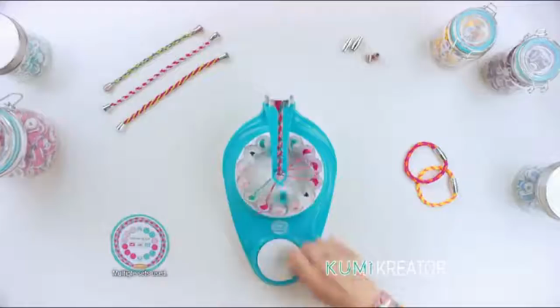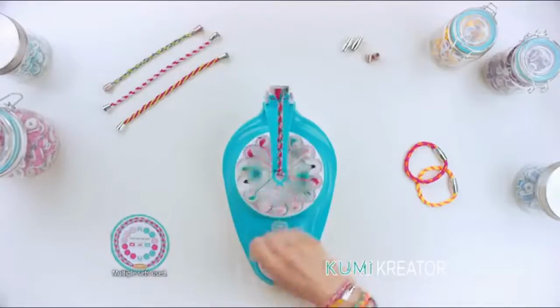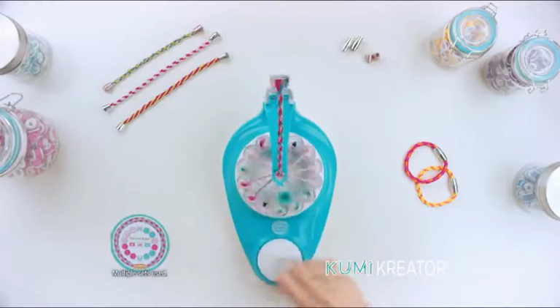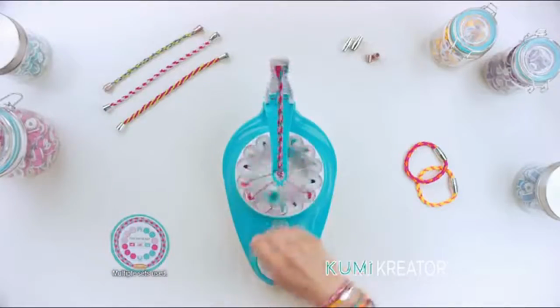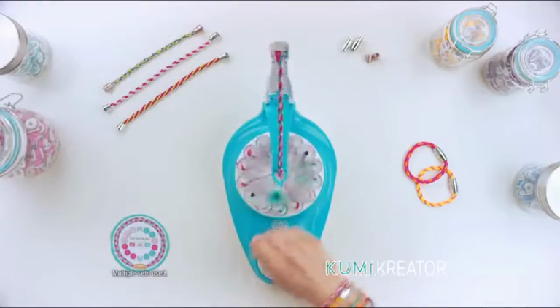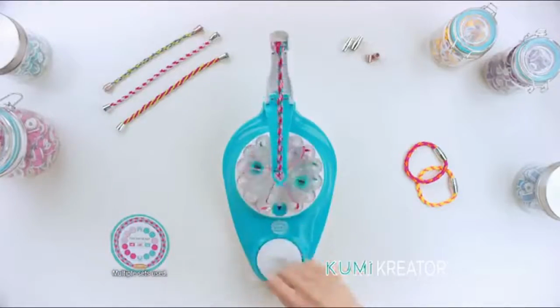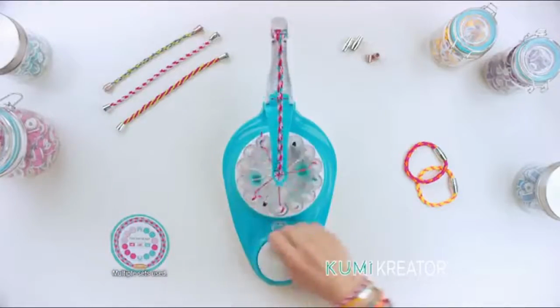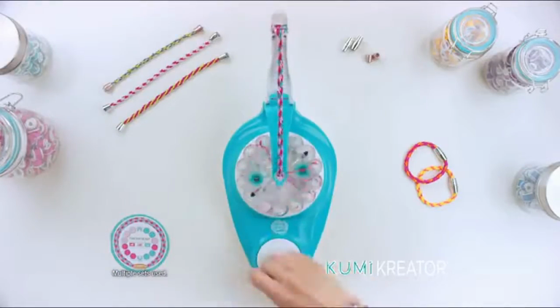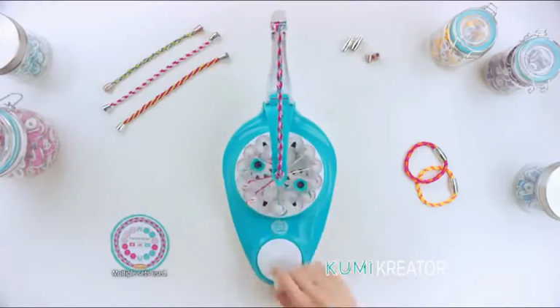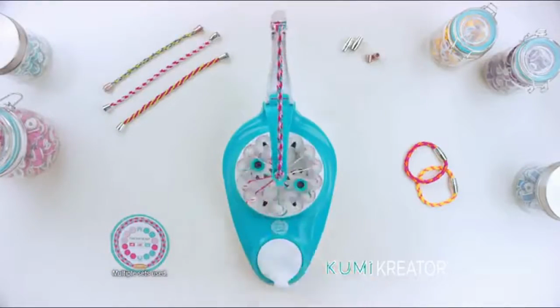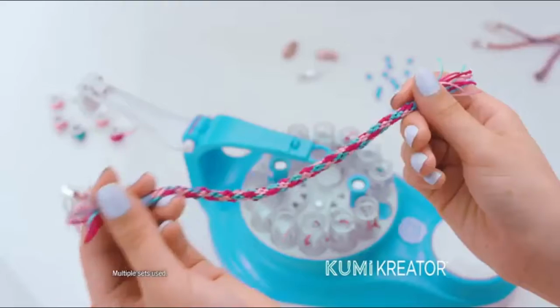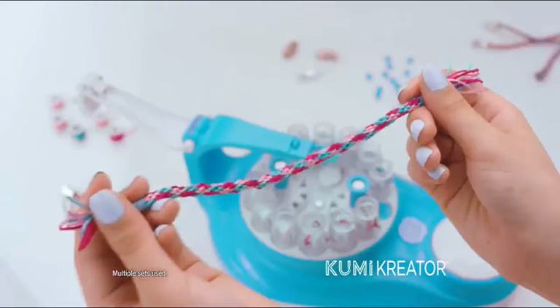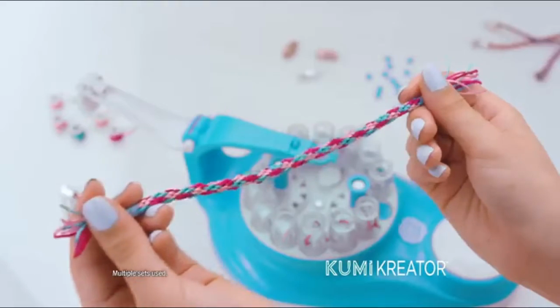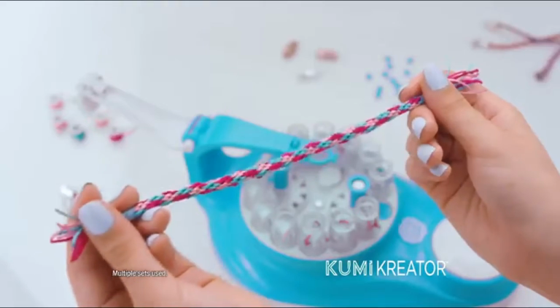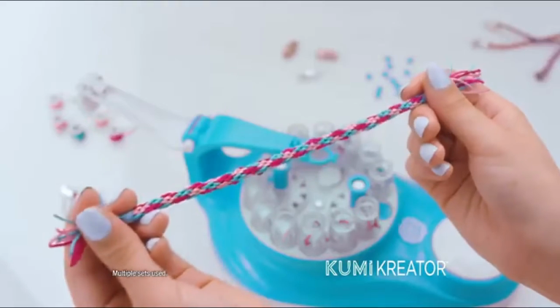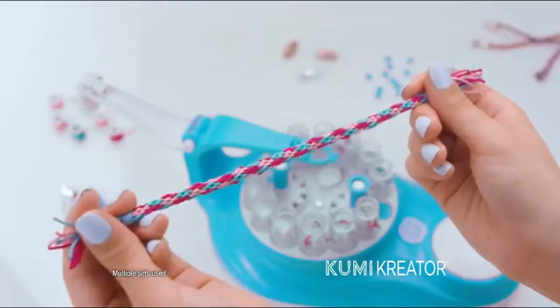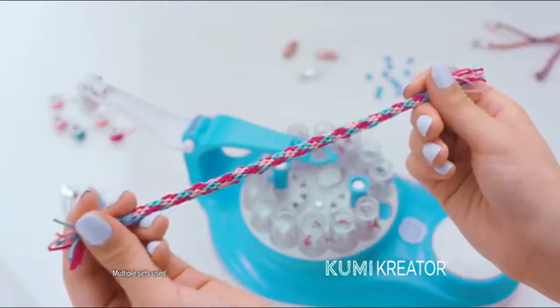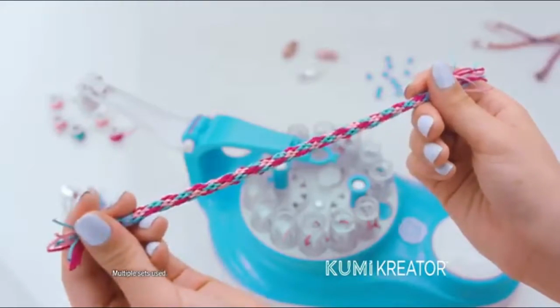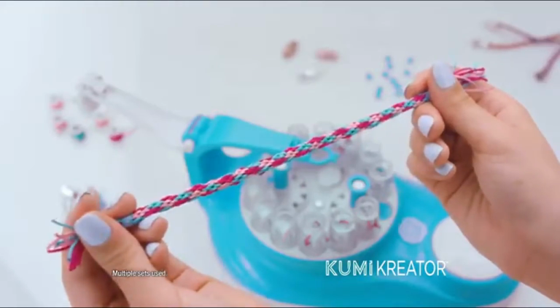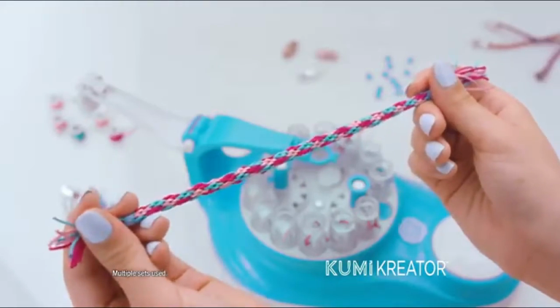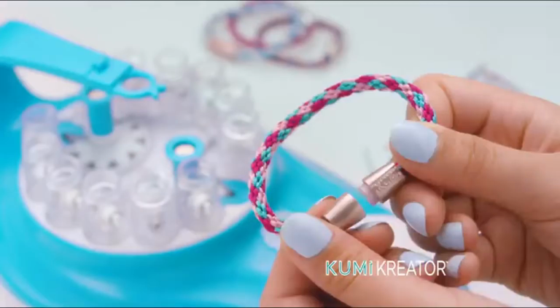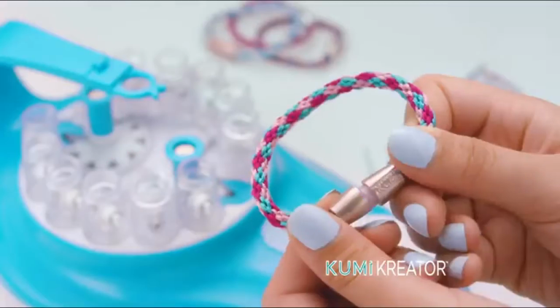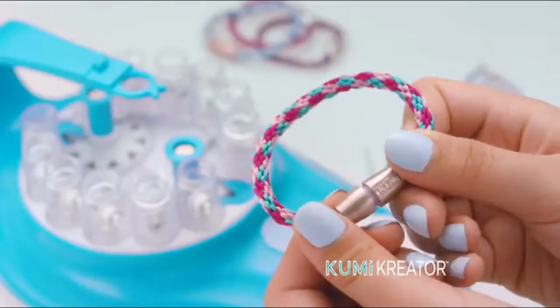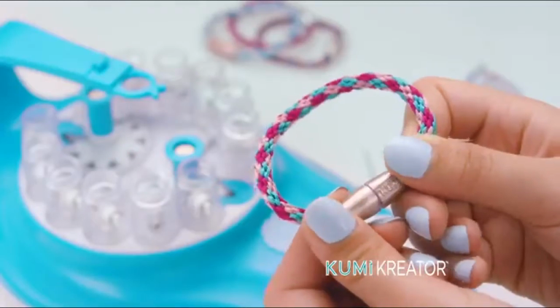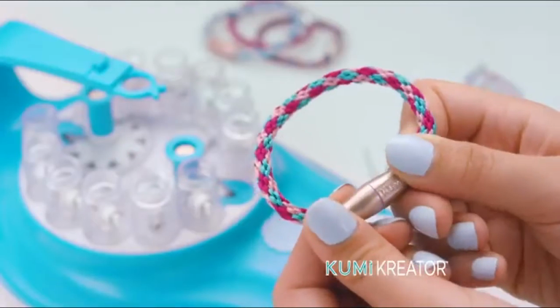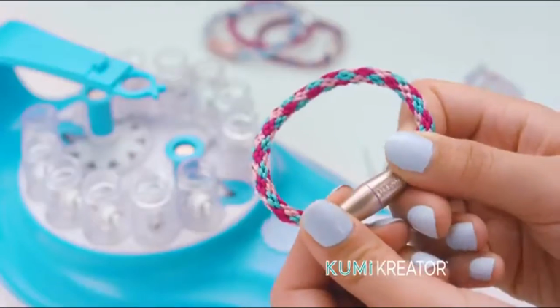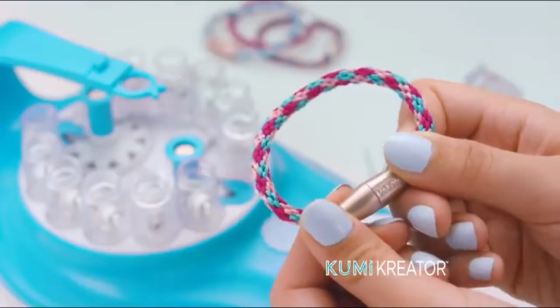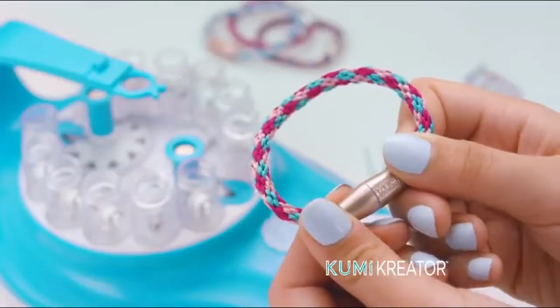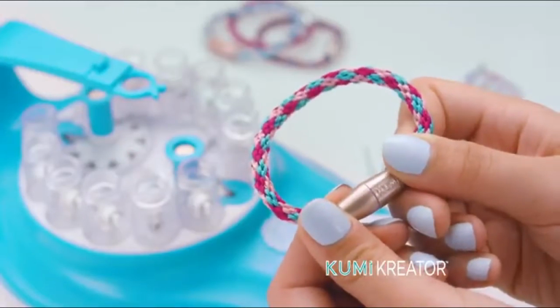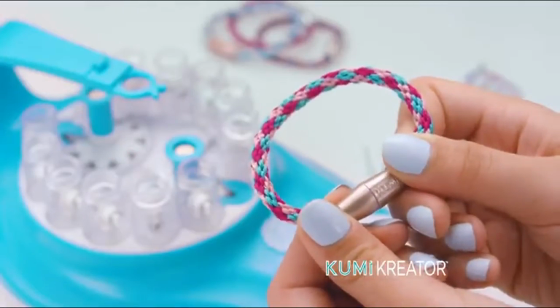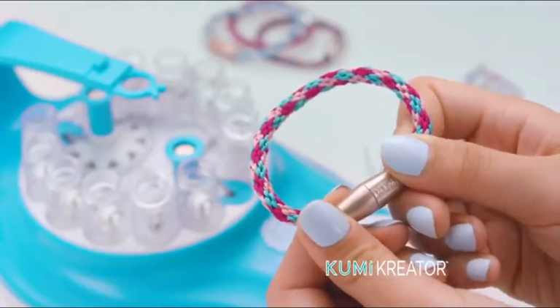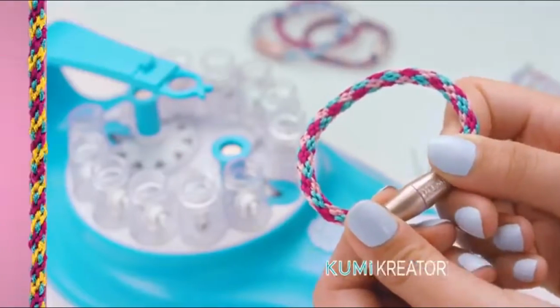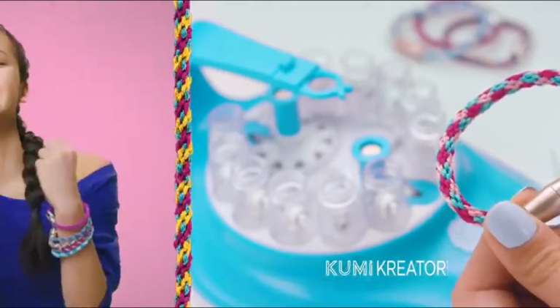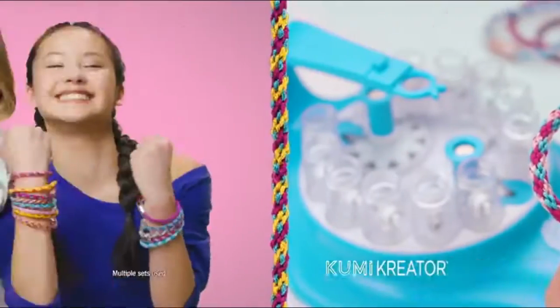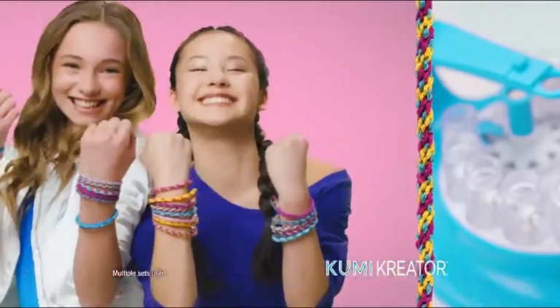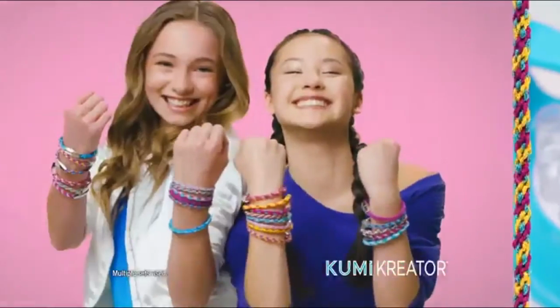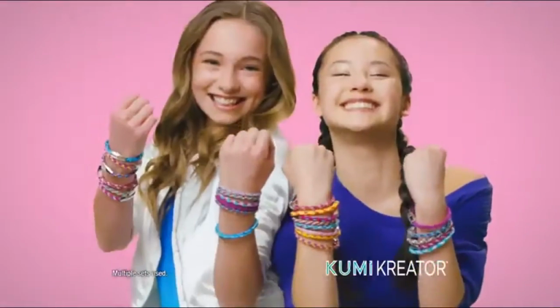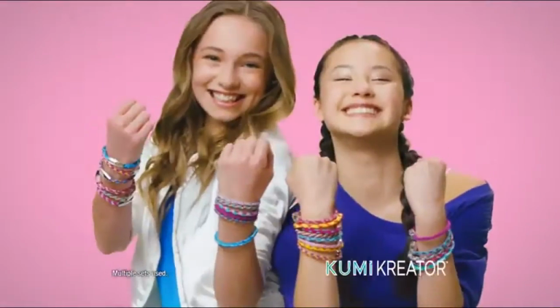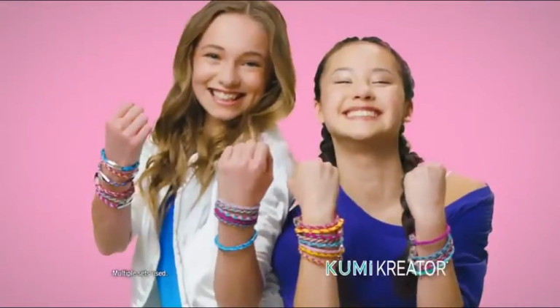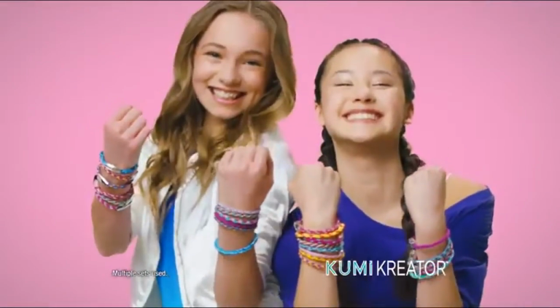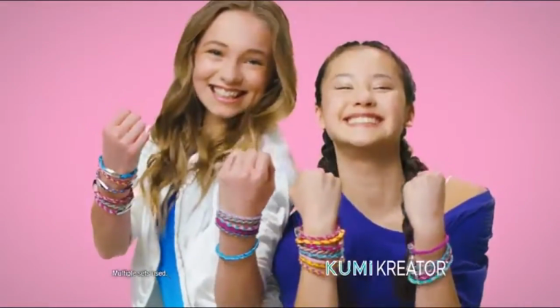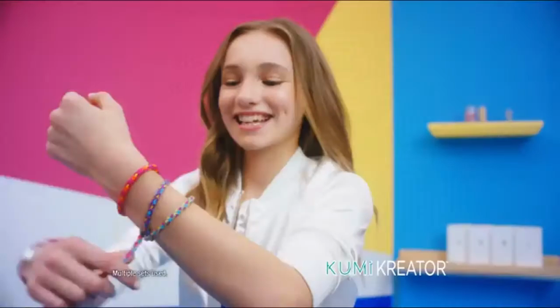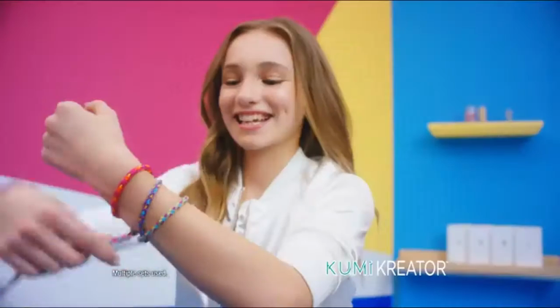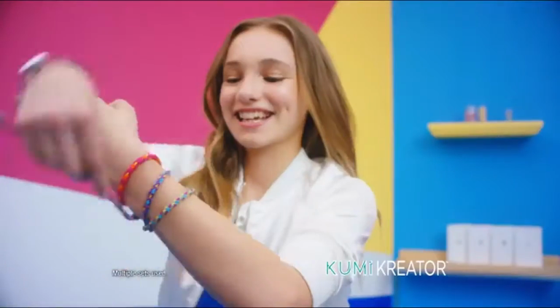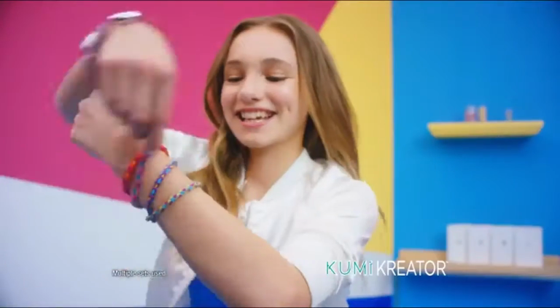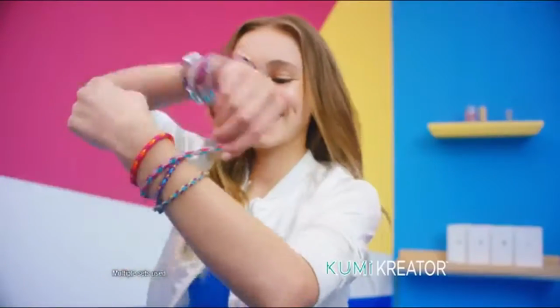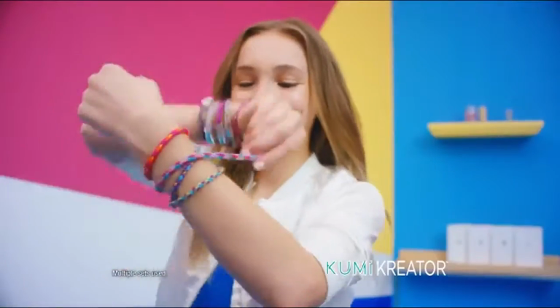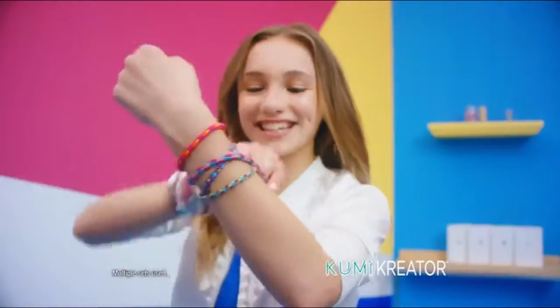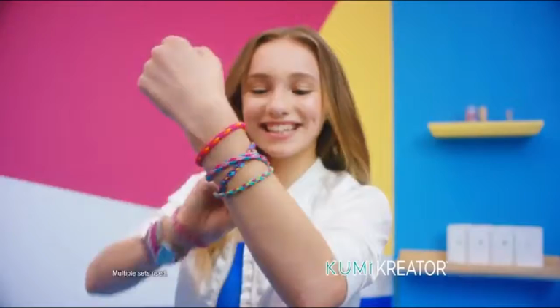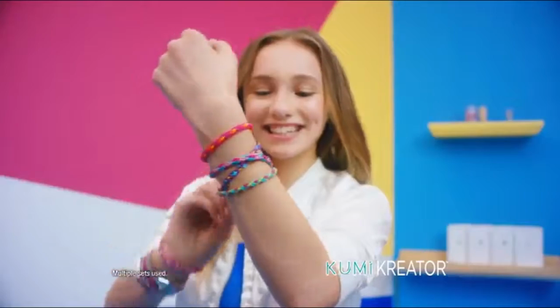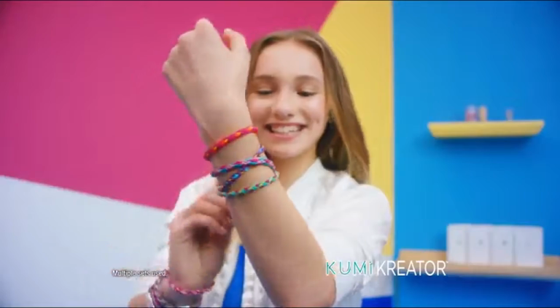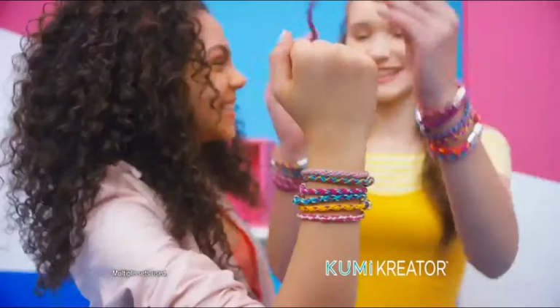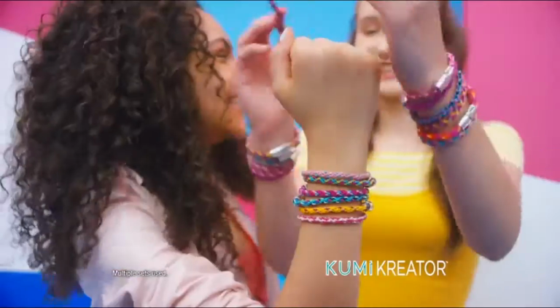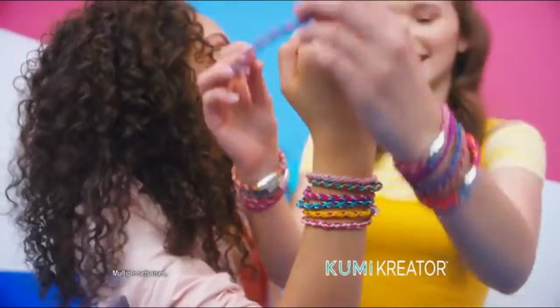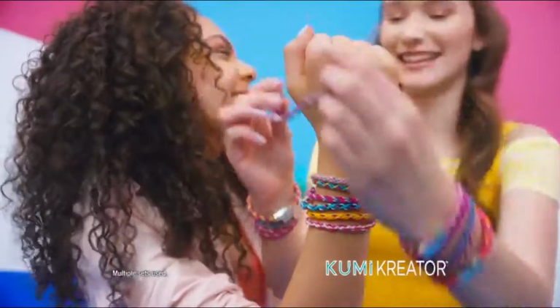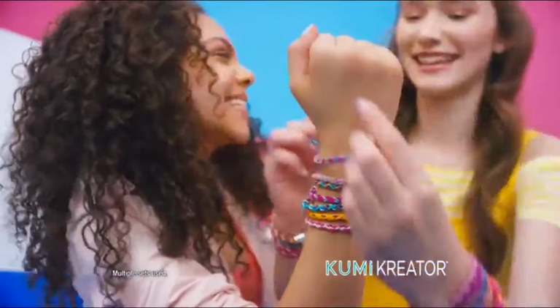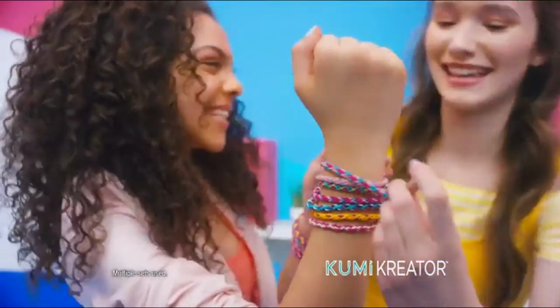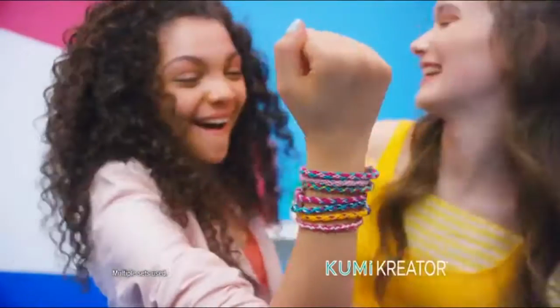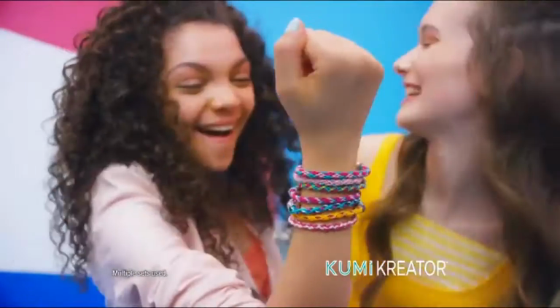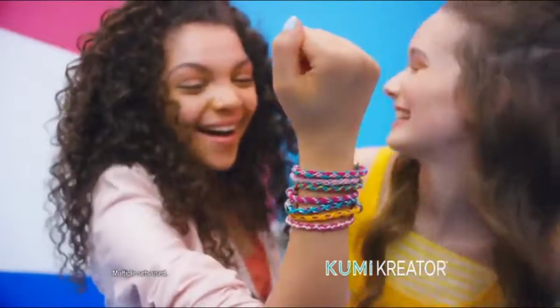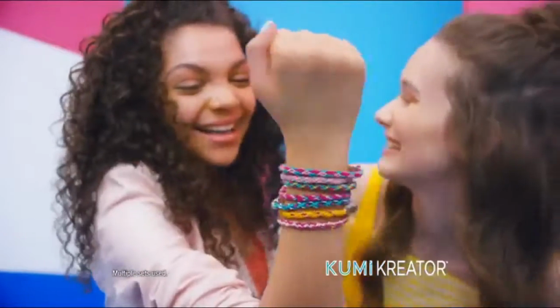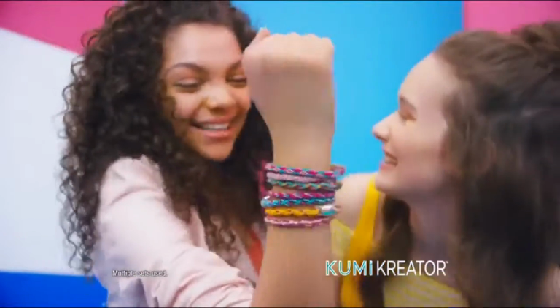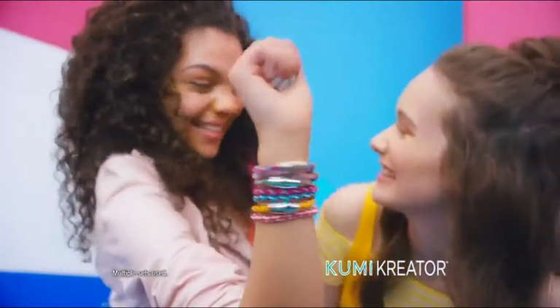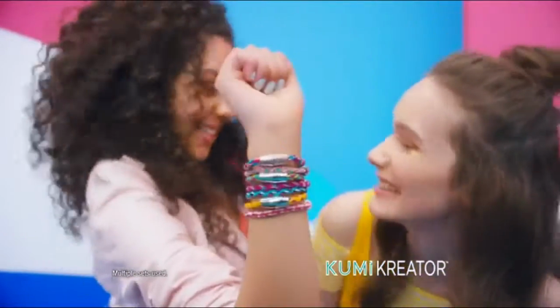It's easy. No tying knots, just add a clasp. Stack them, wrap them, and share them with your besties.